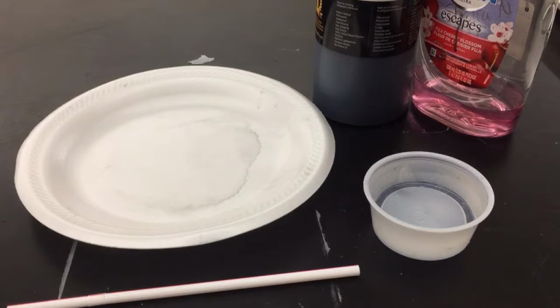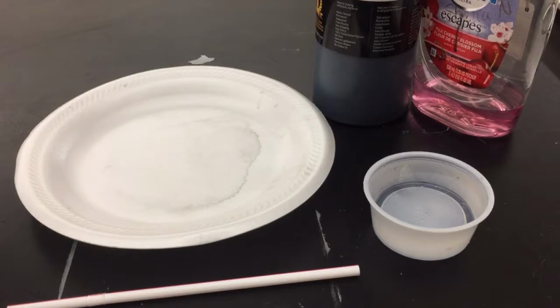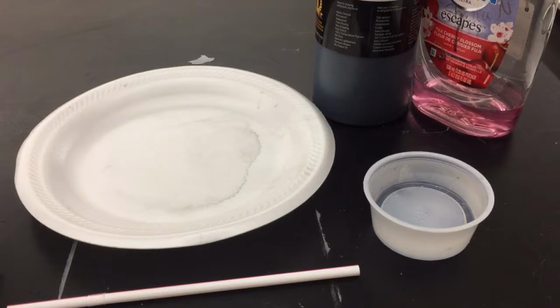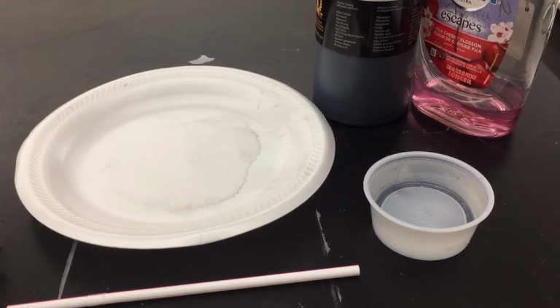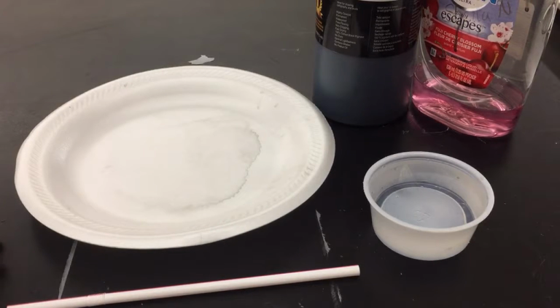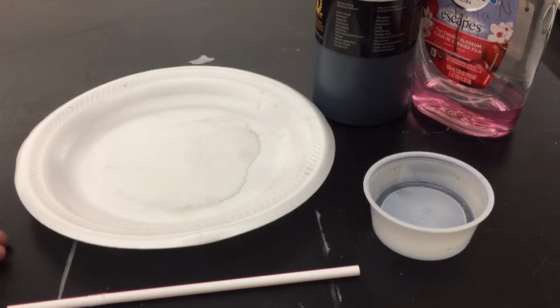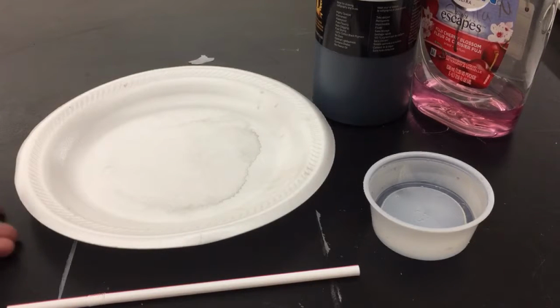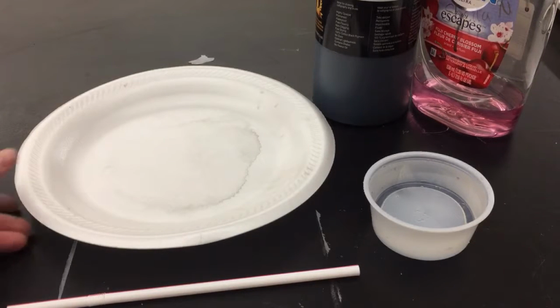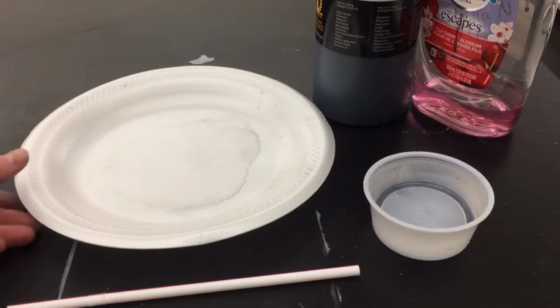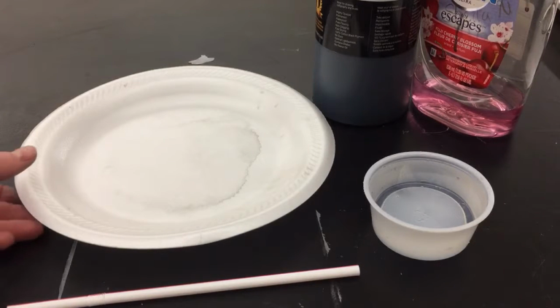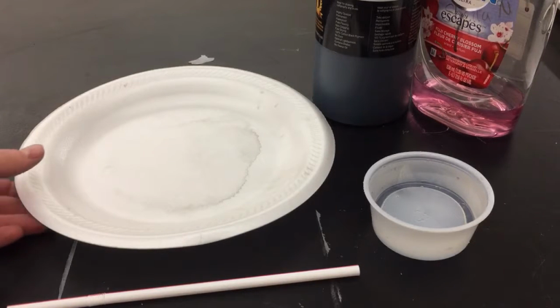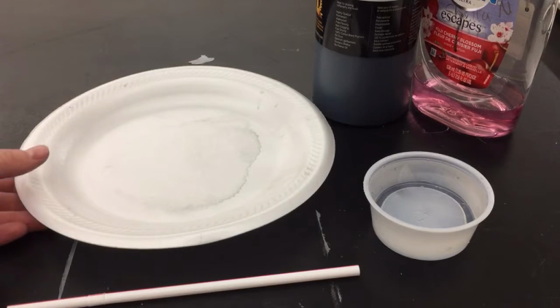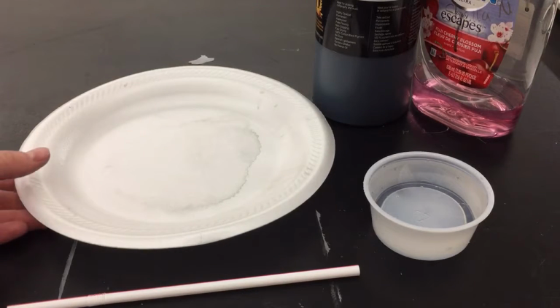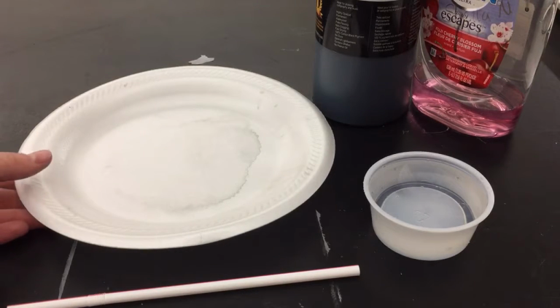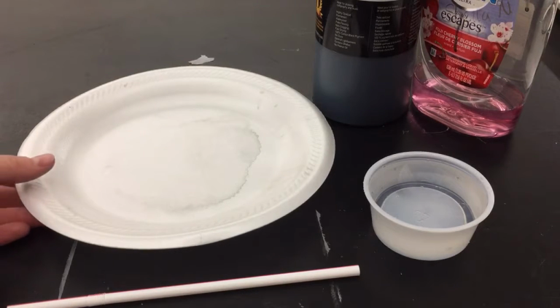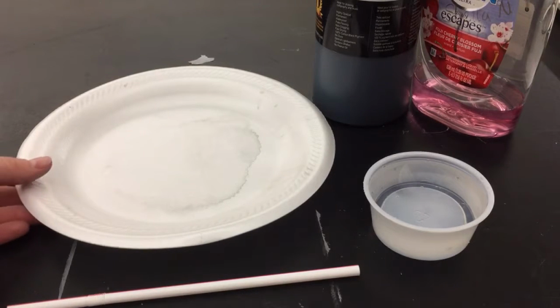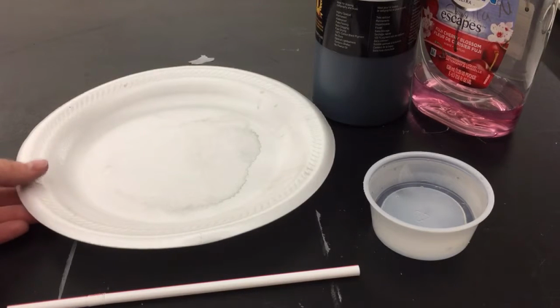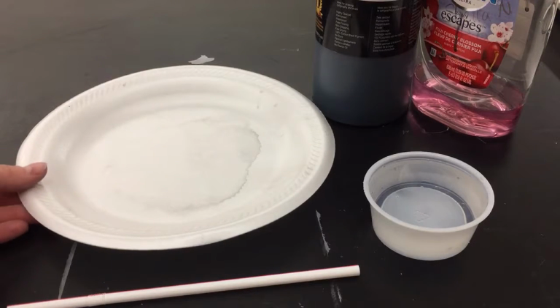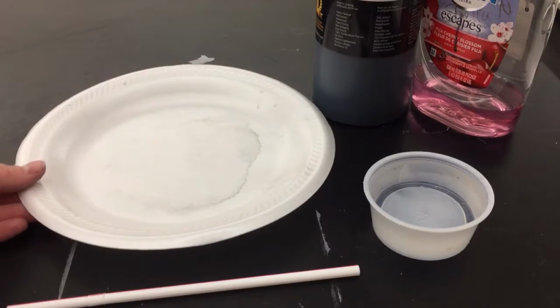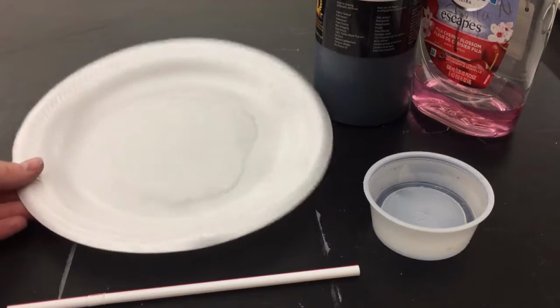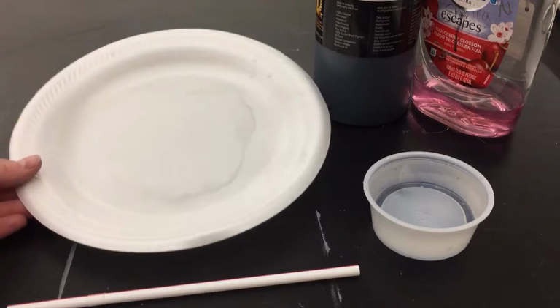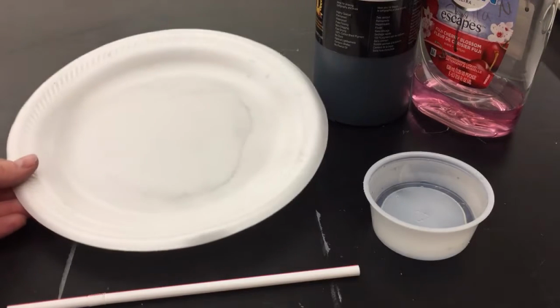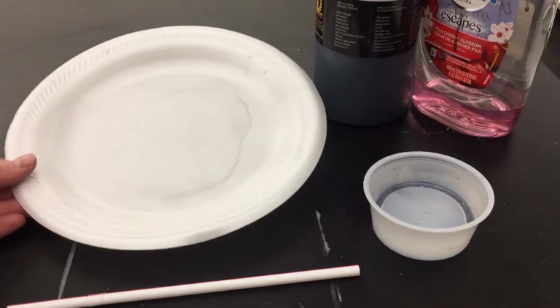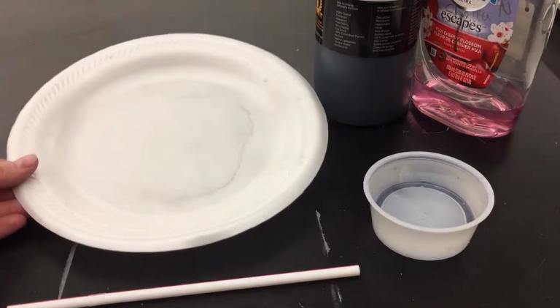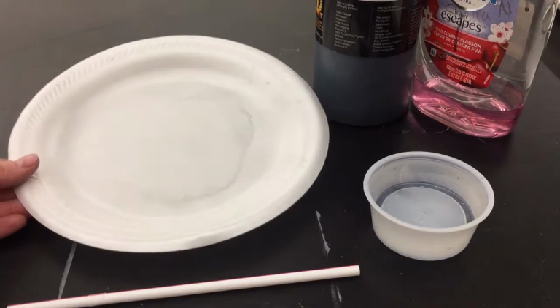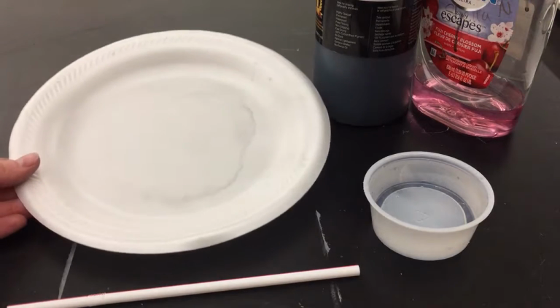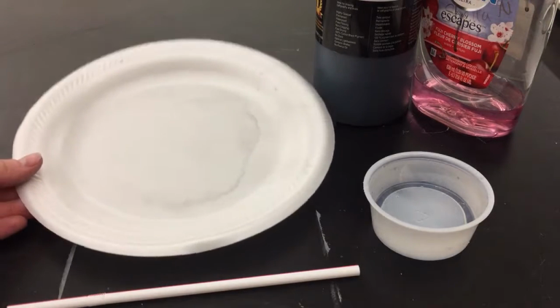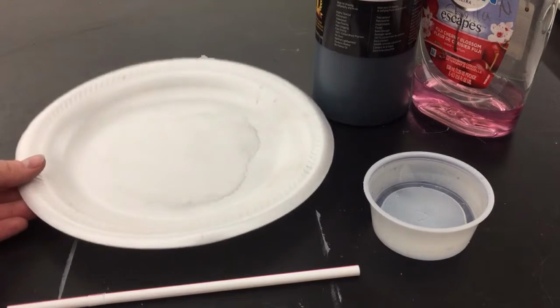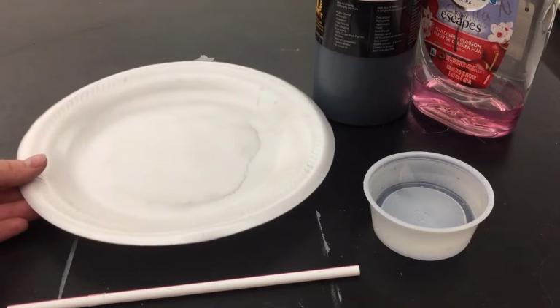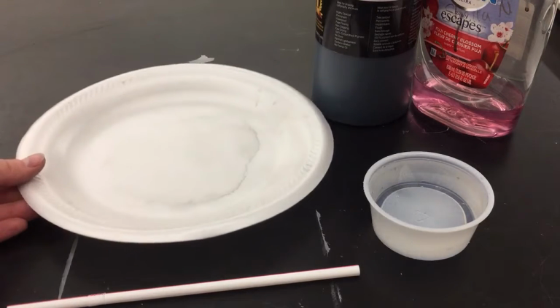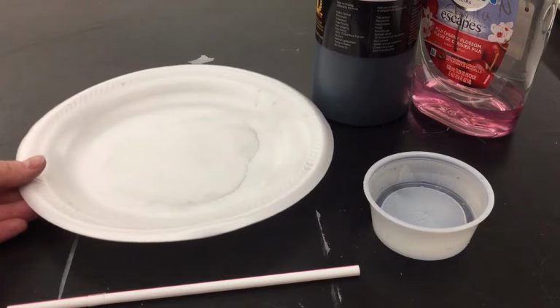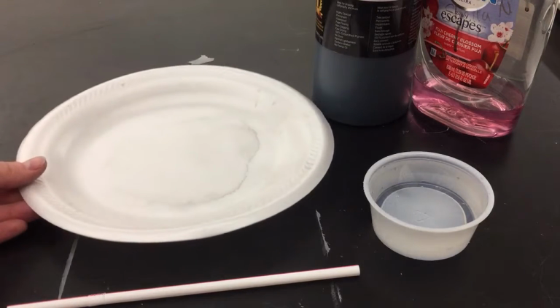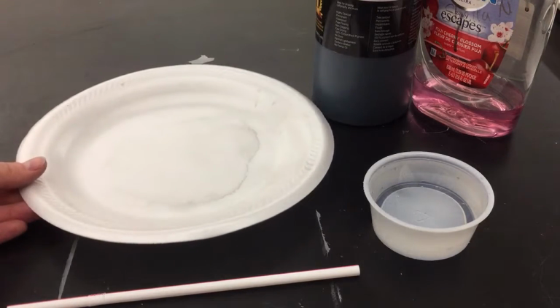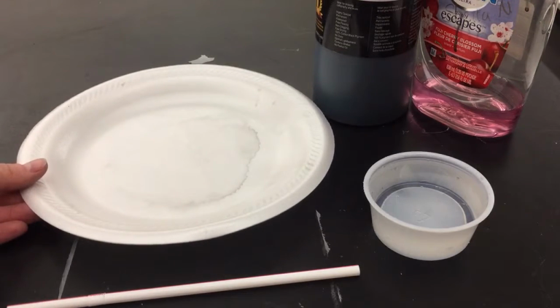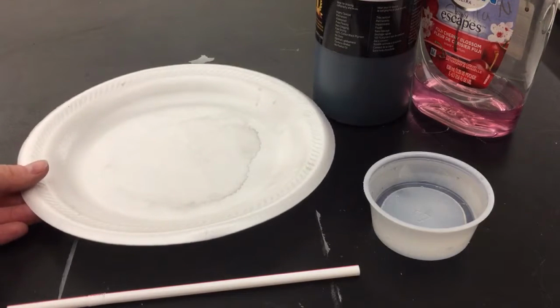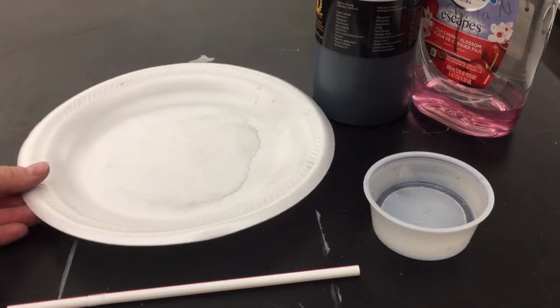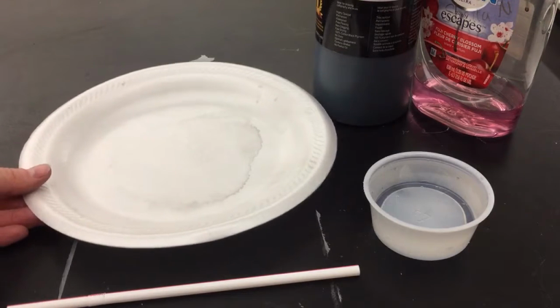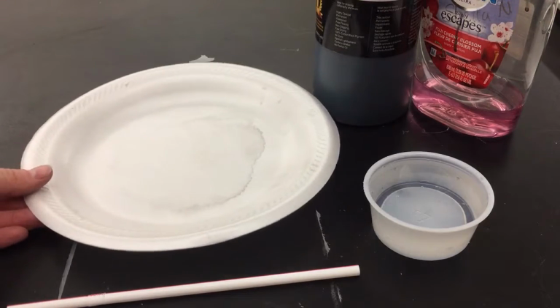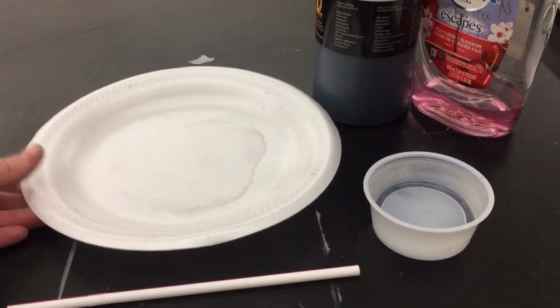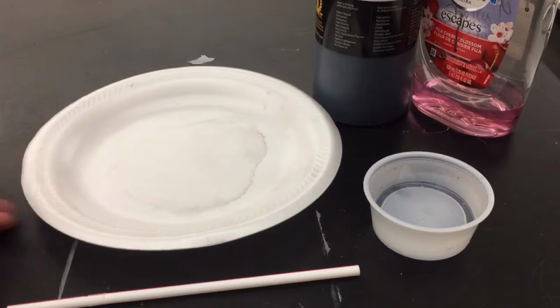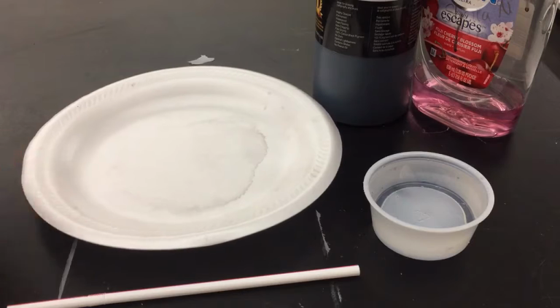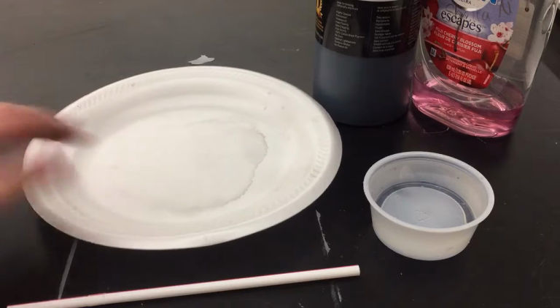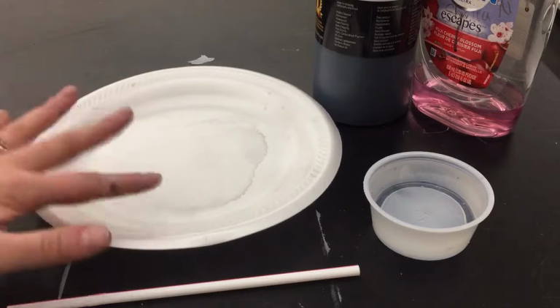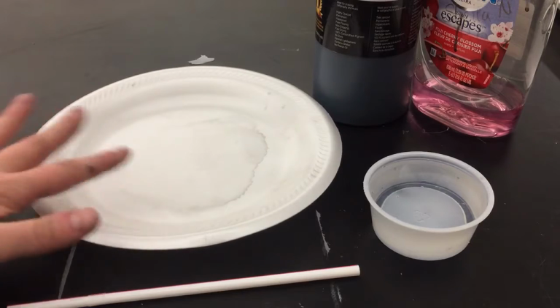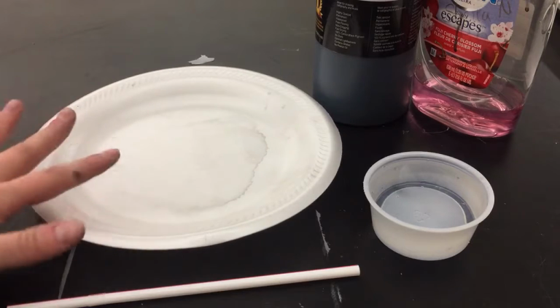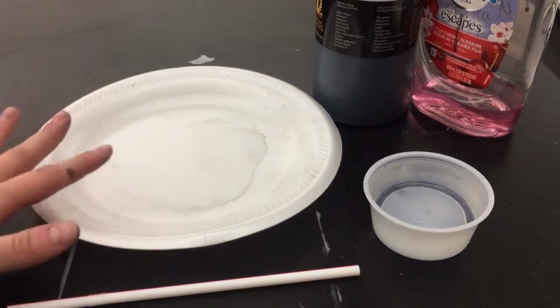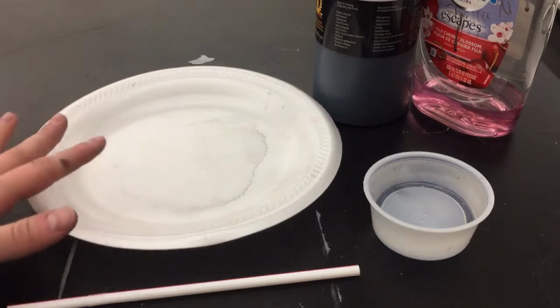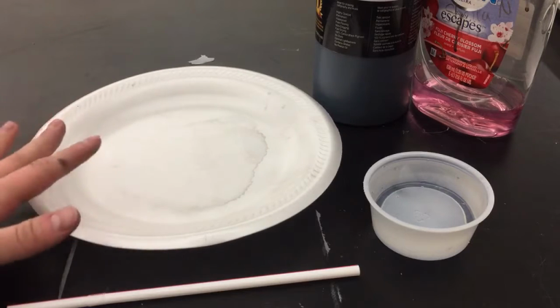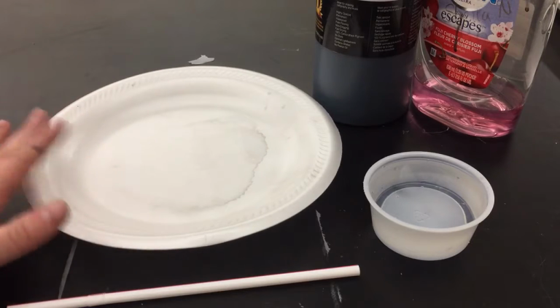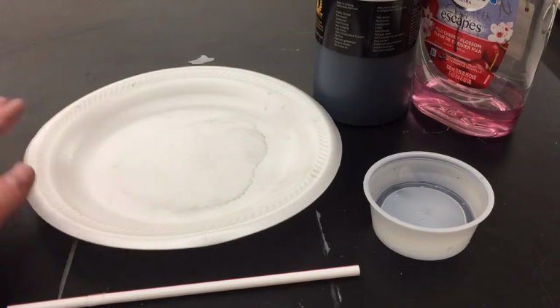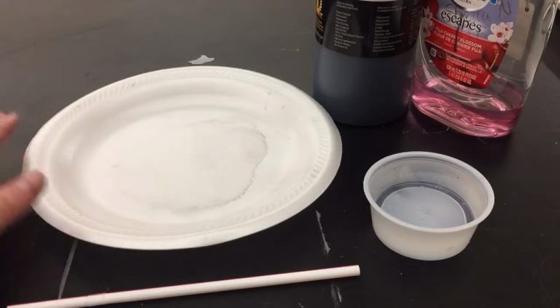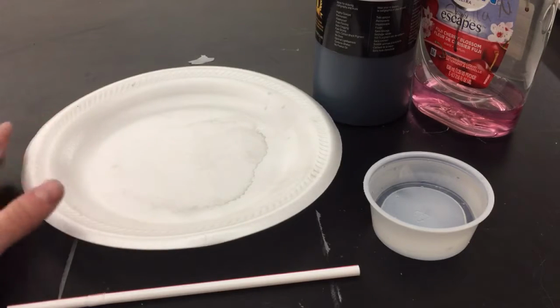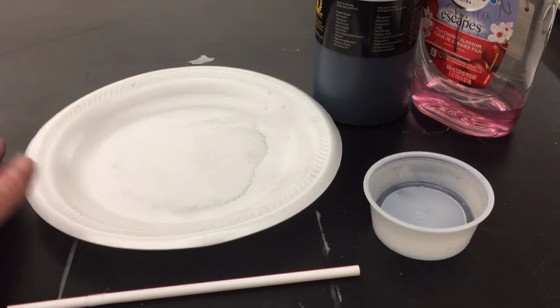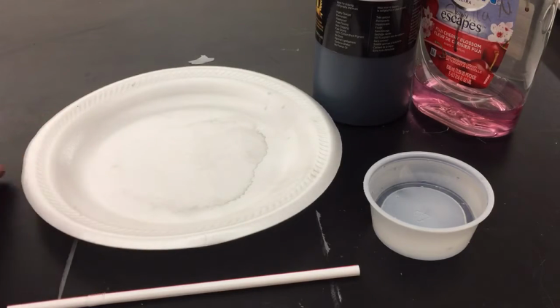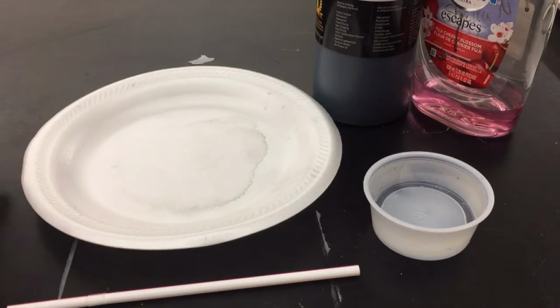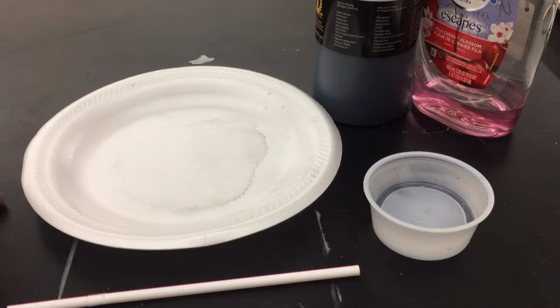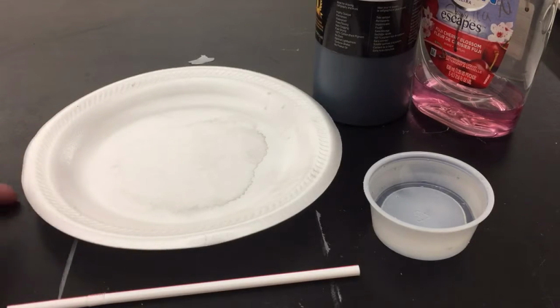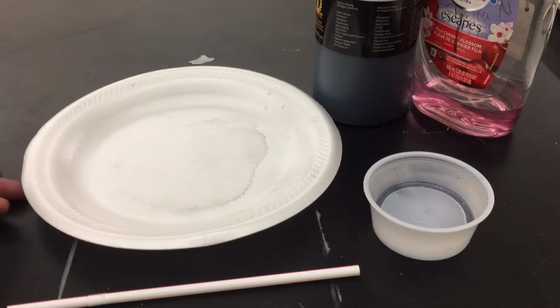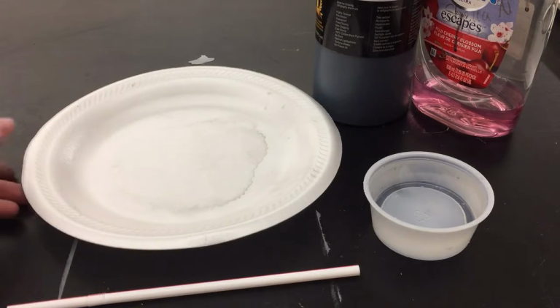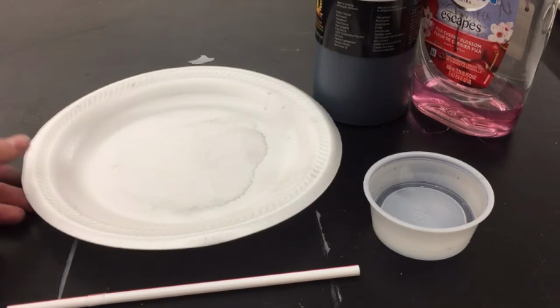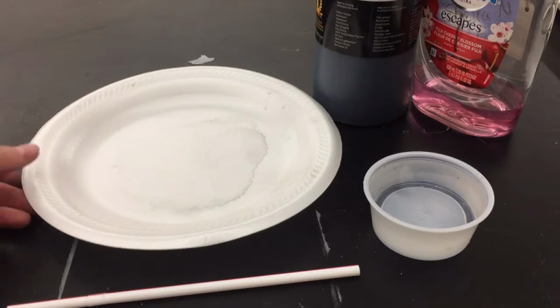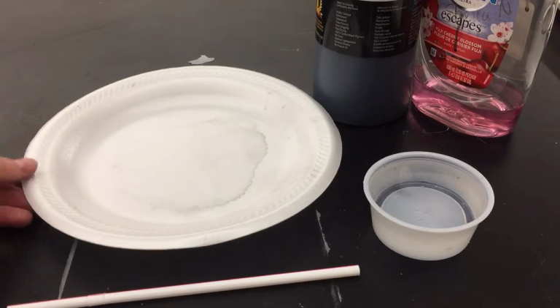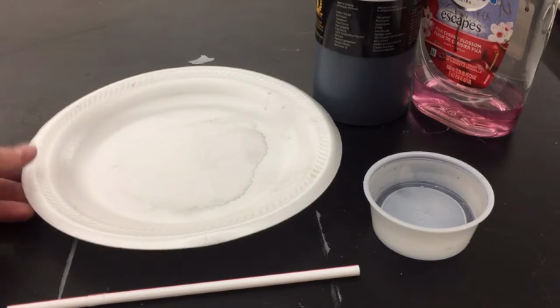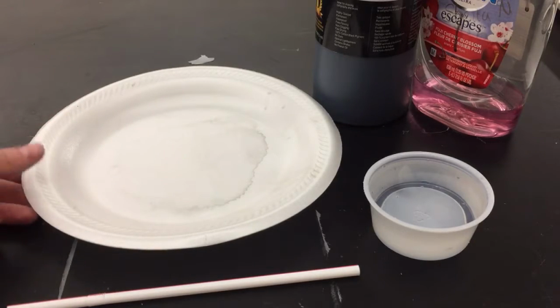This video is going to show you how to do bubble printing, where we create bubbles and then print them onto a piece of paper.